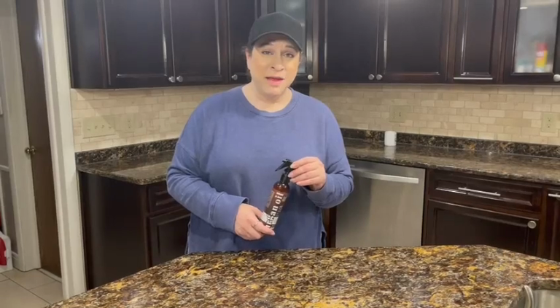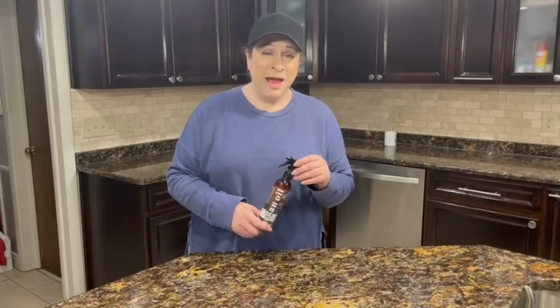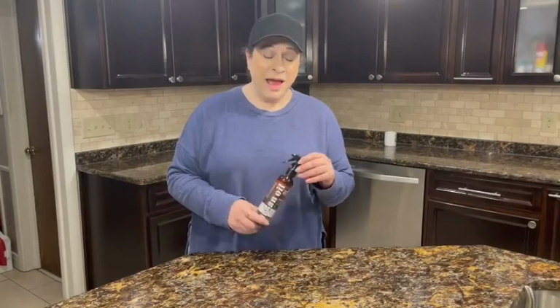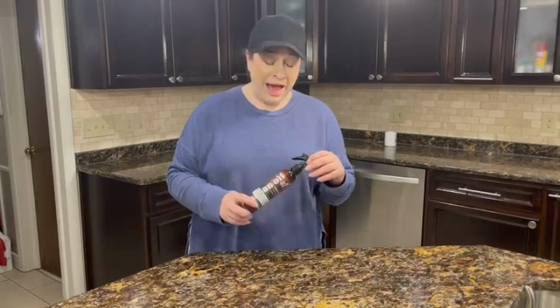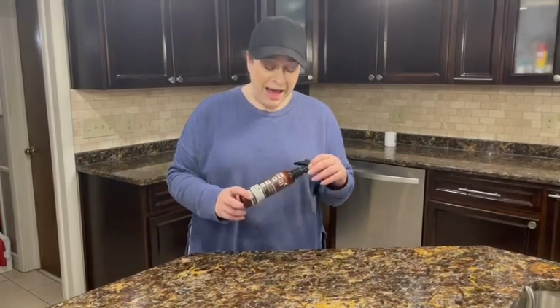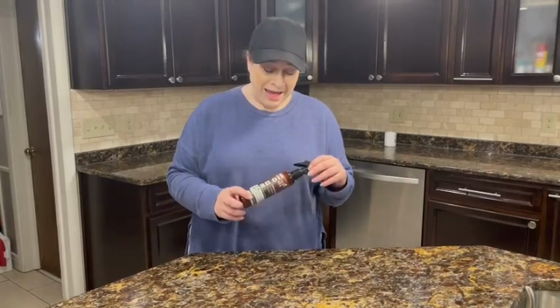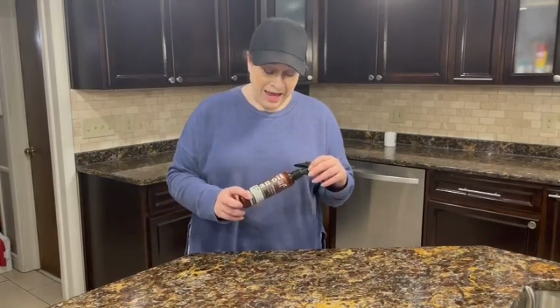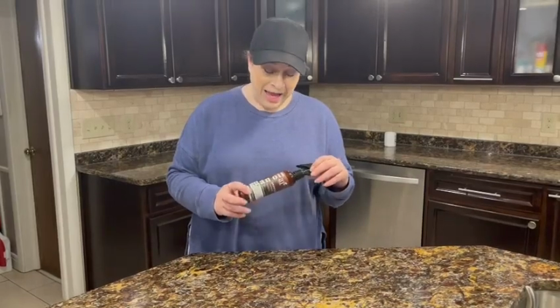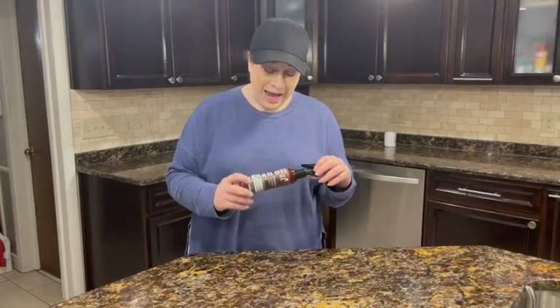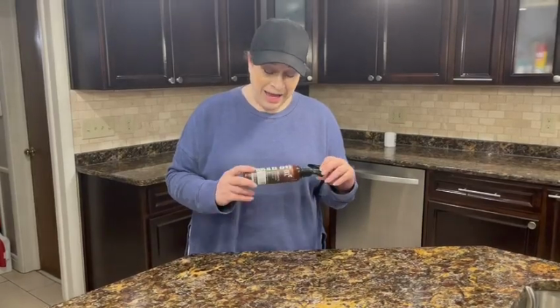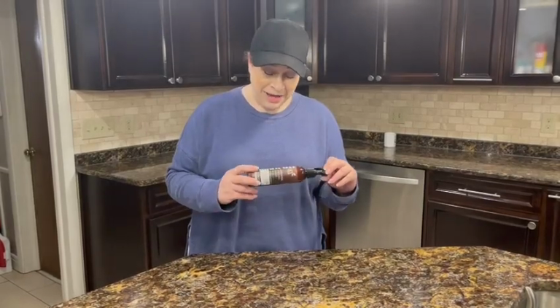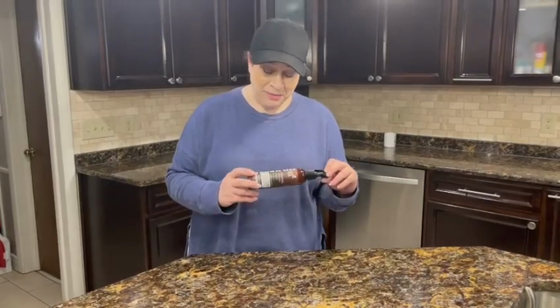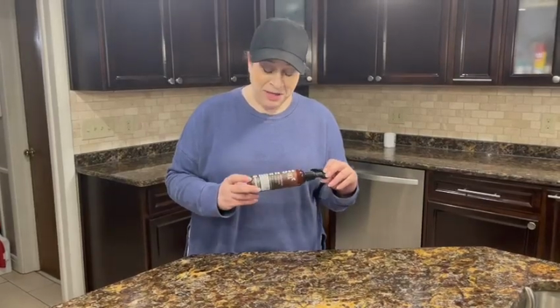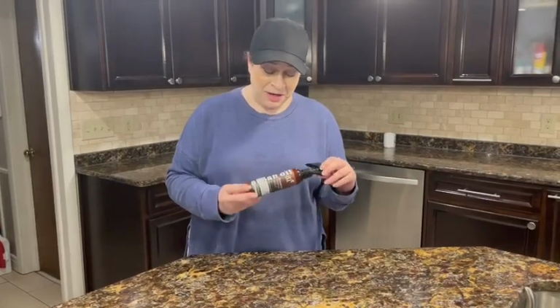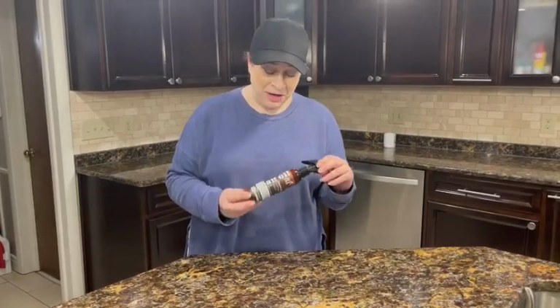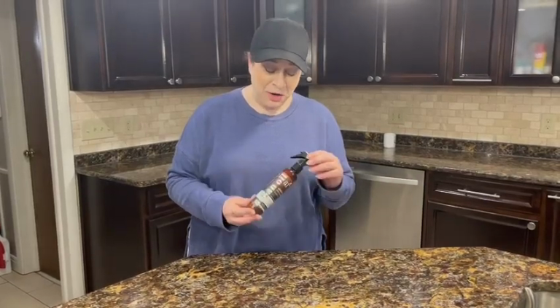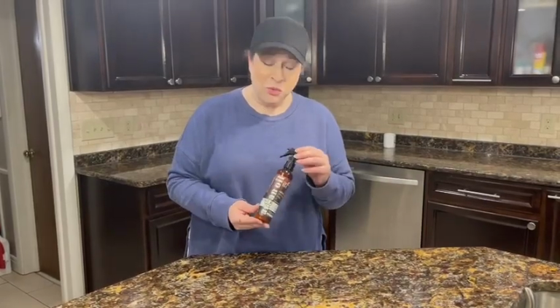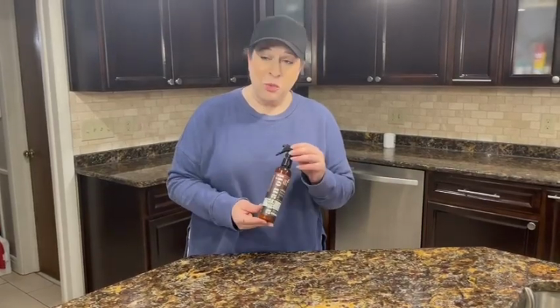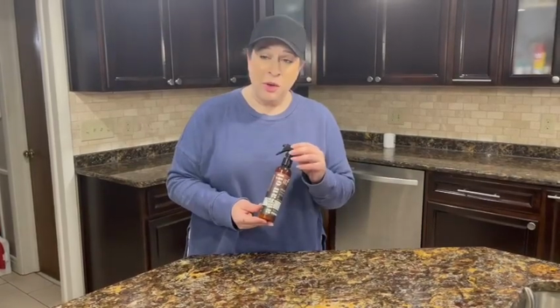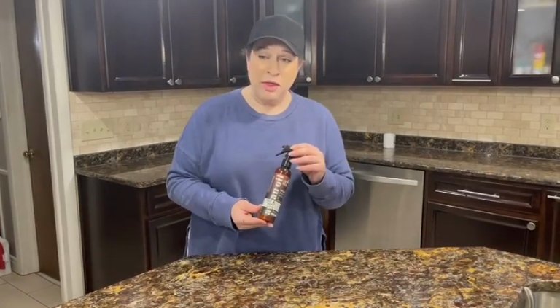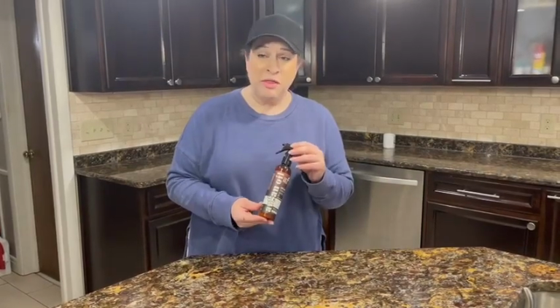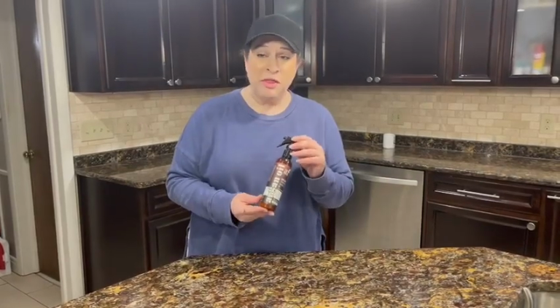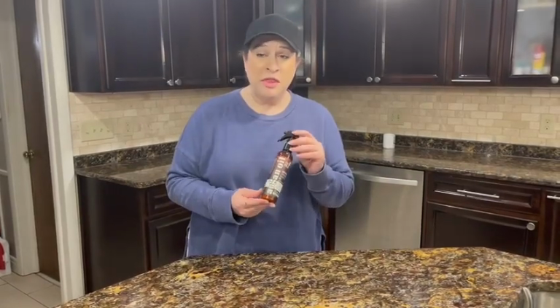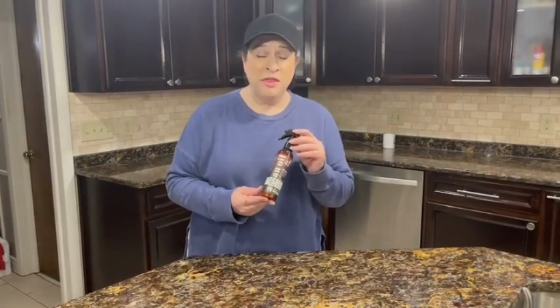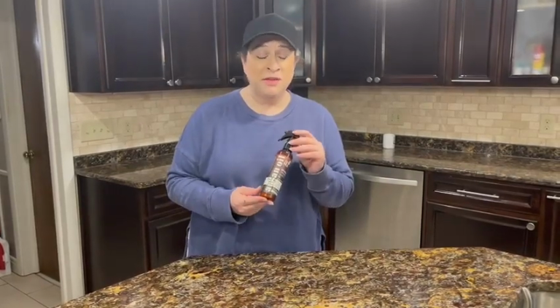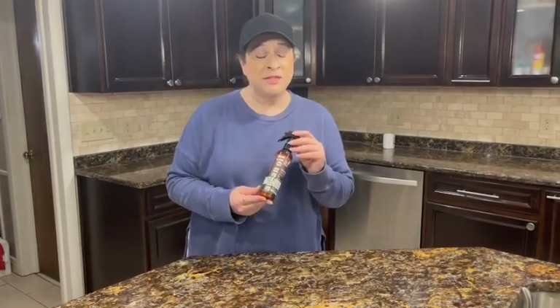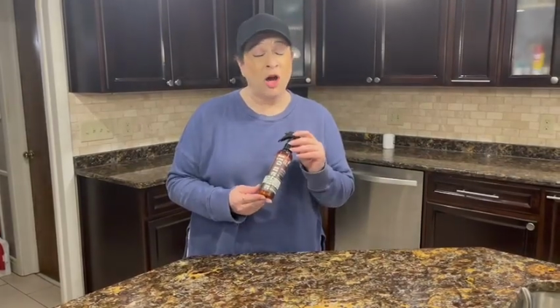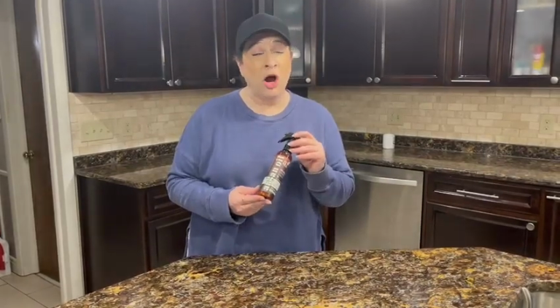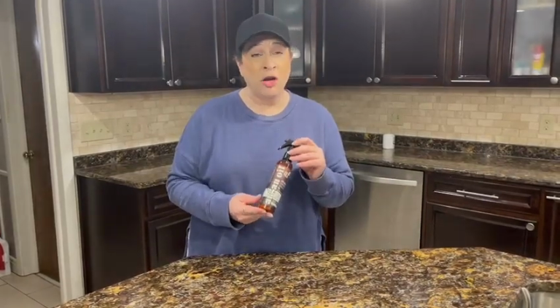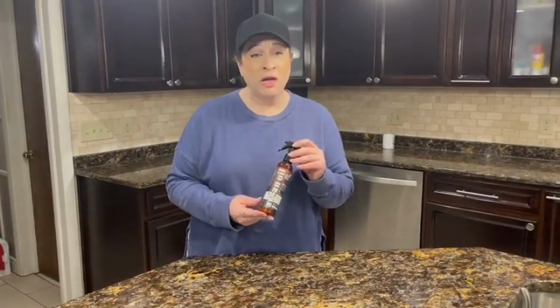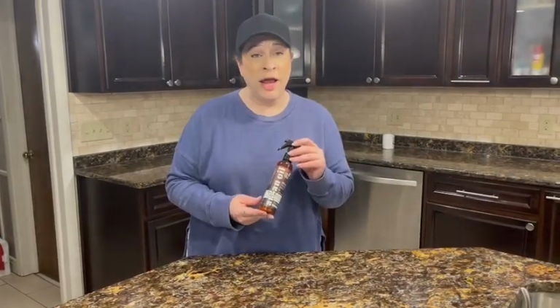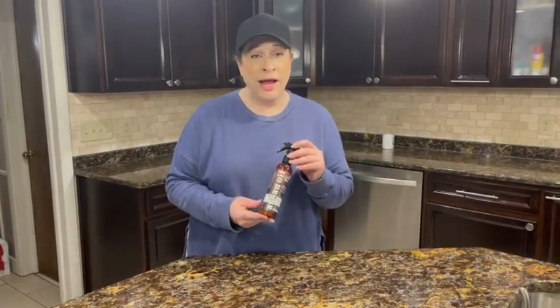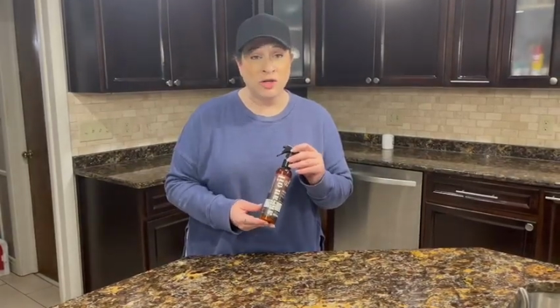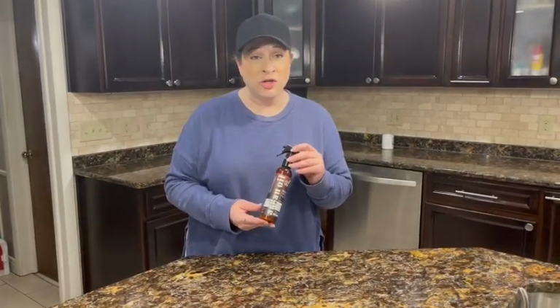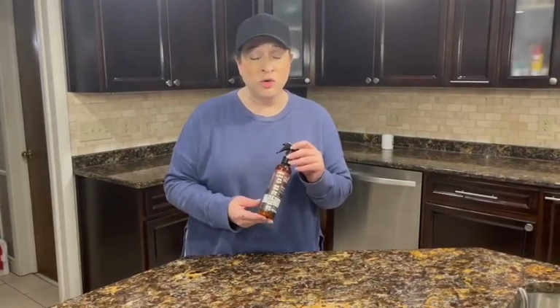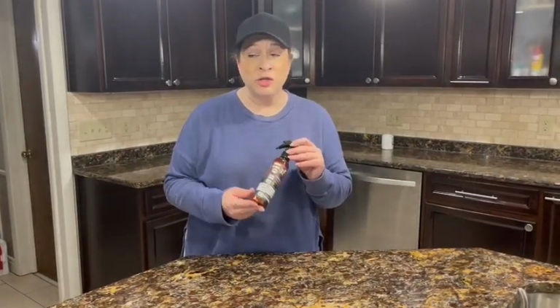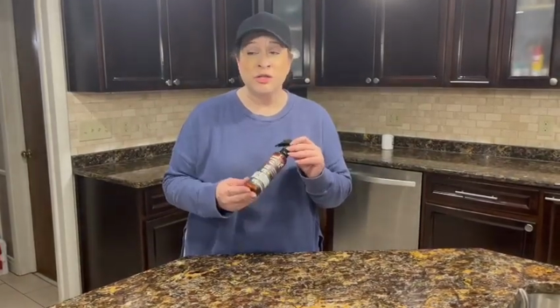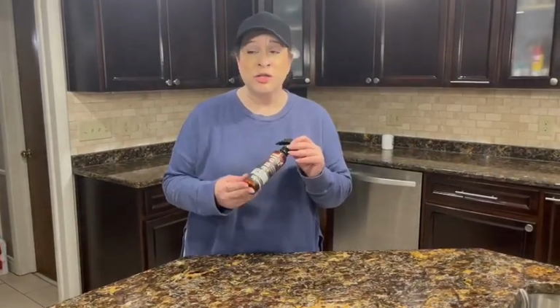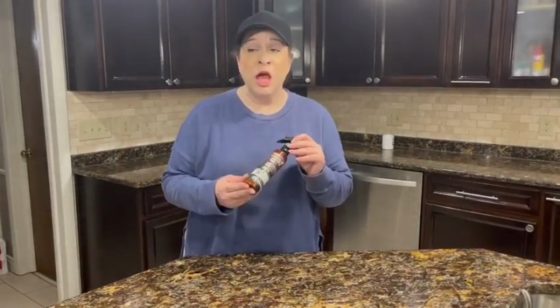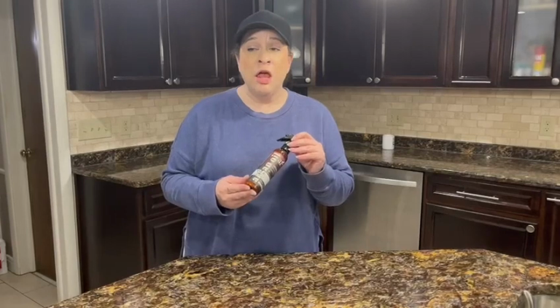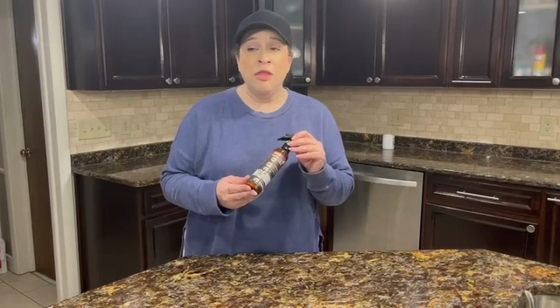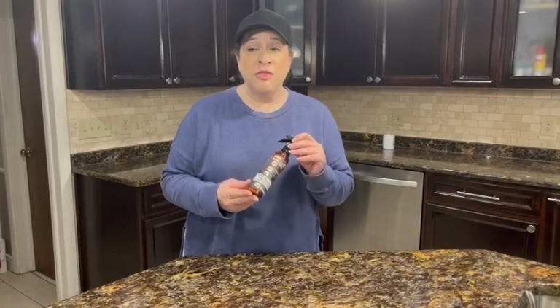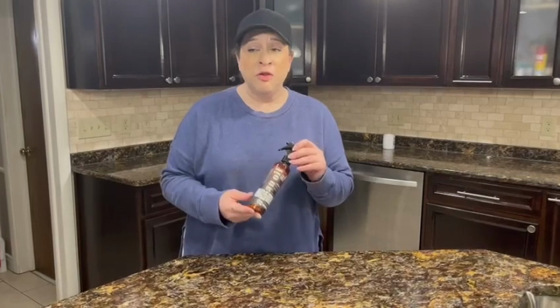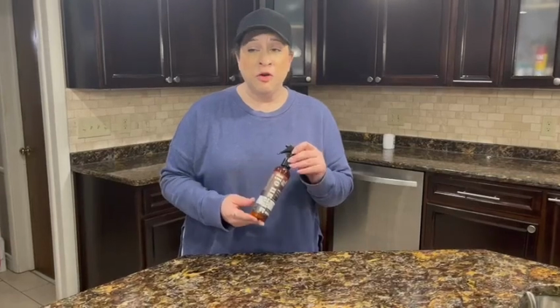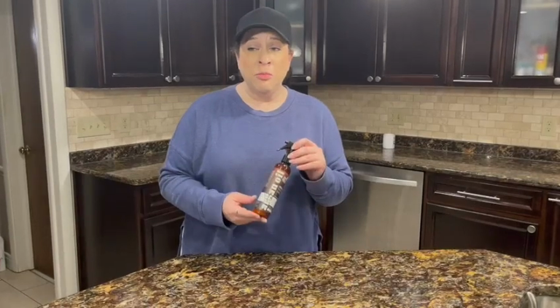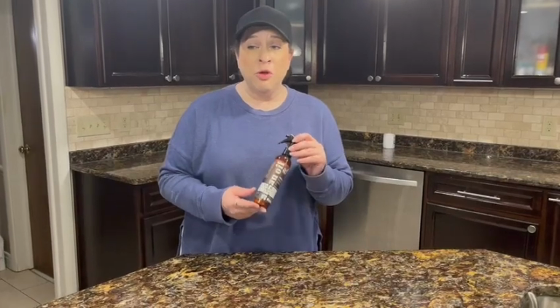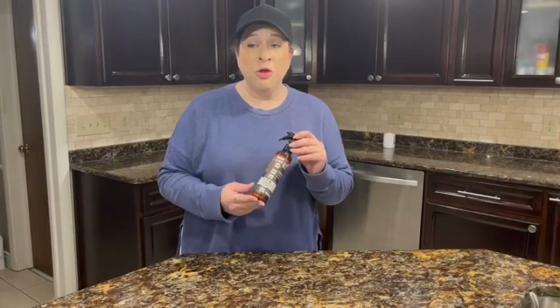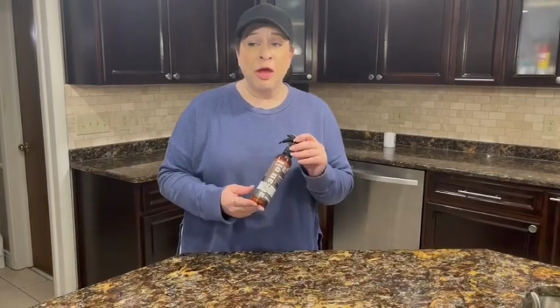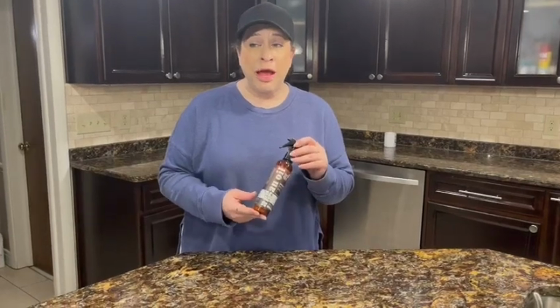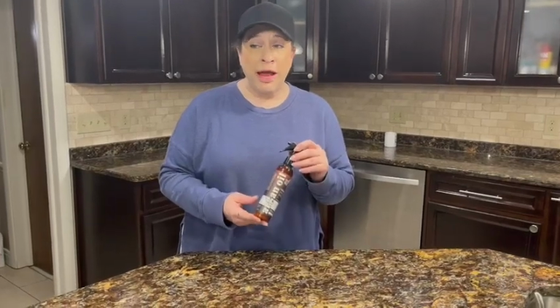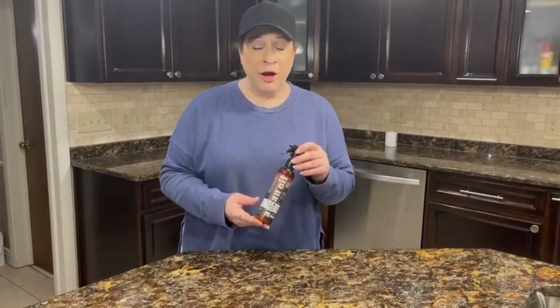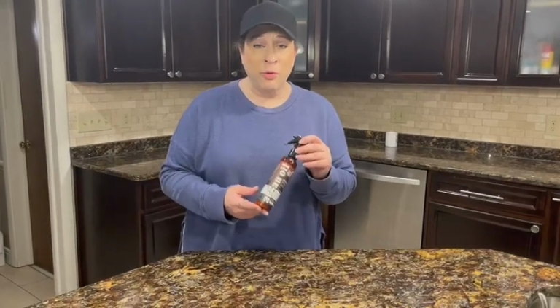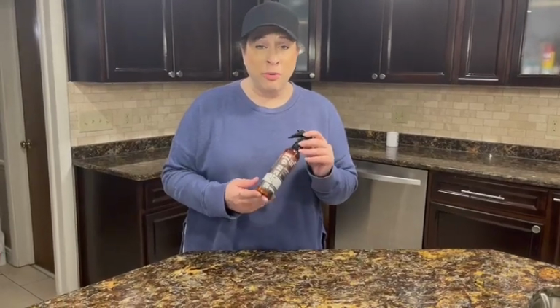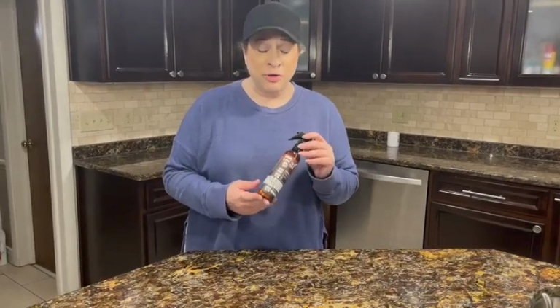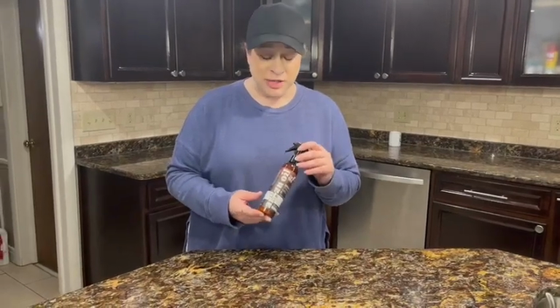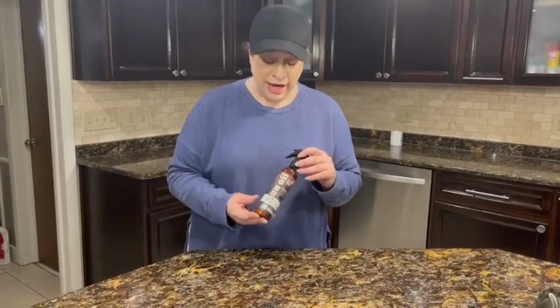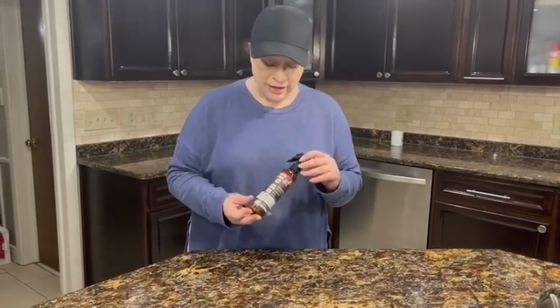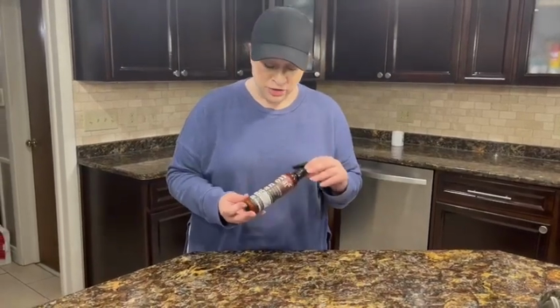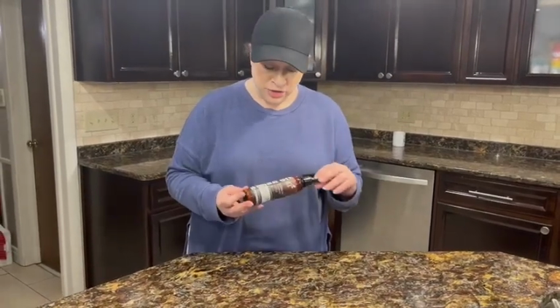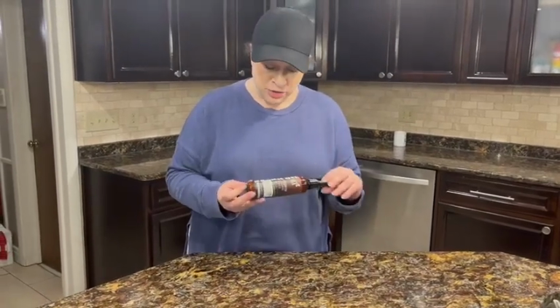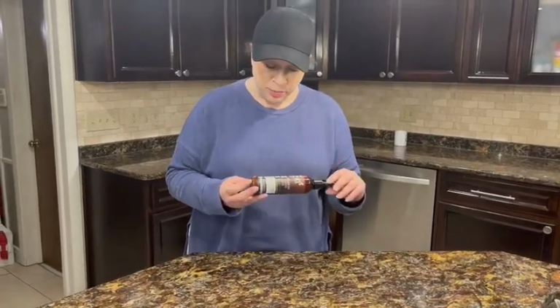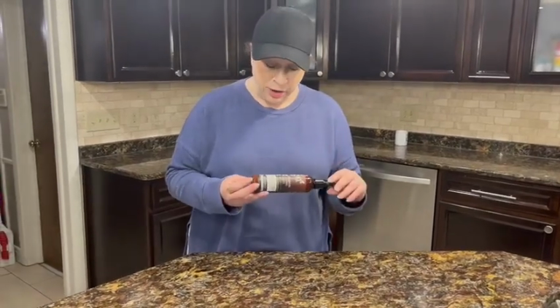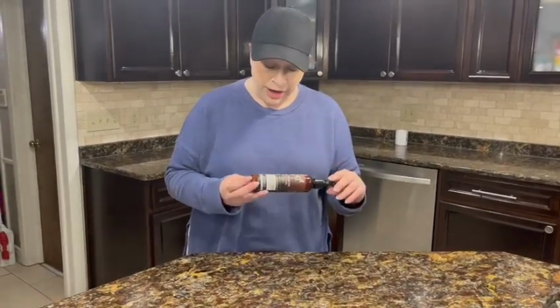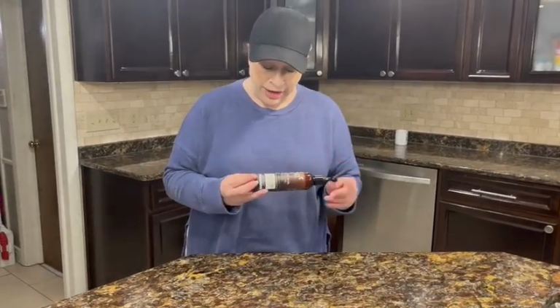Hi, and I am here with this Art Naturals Thermal Hair Protector Spray.